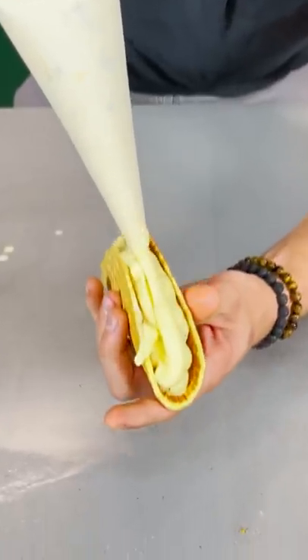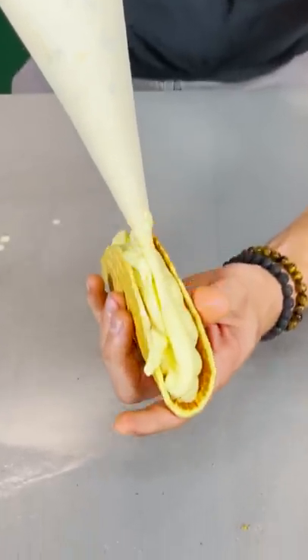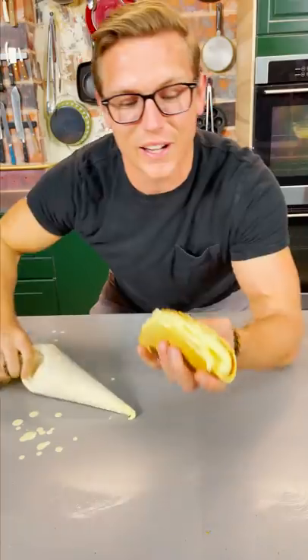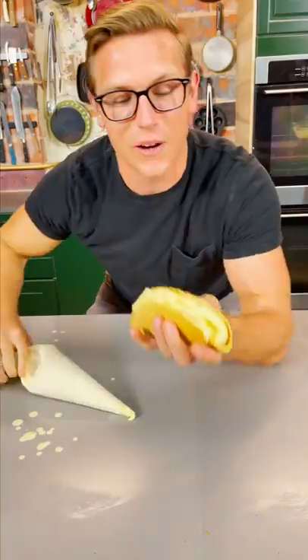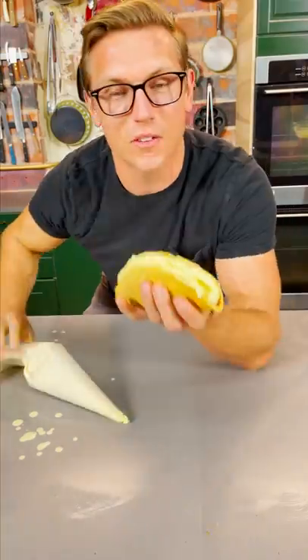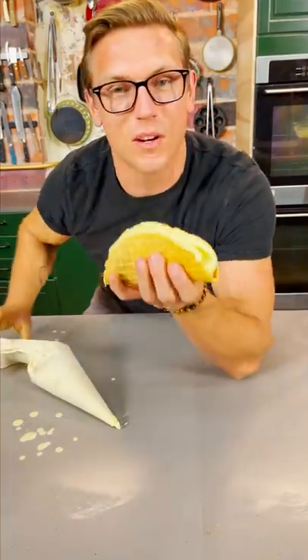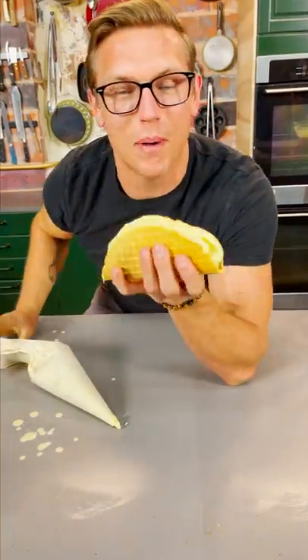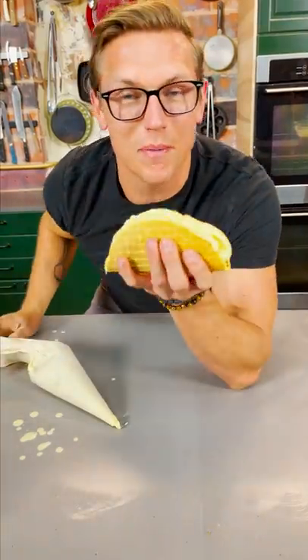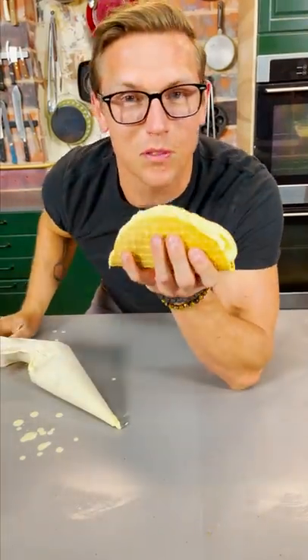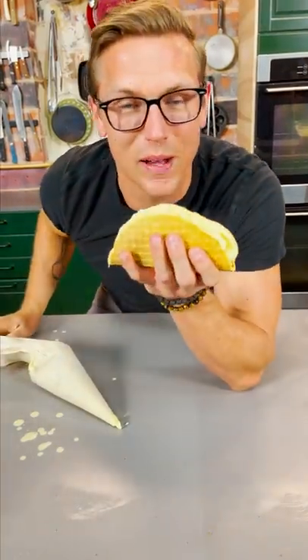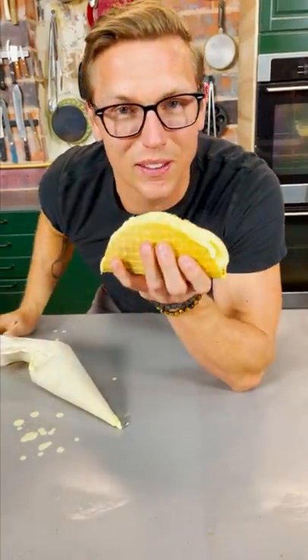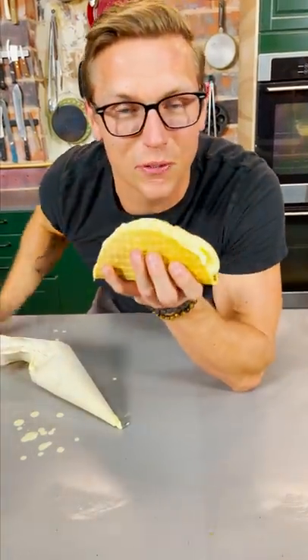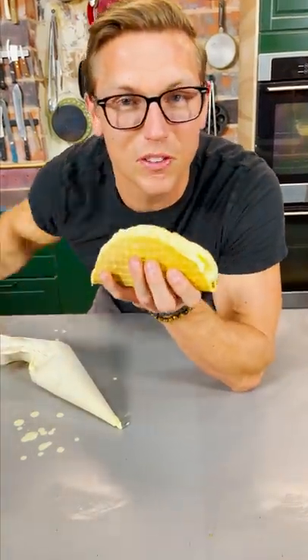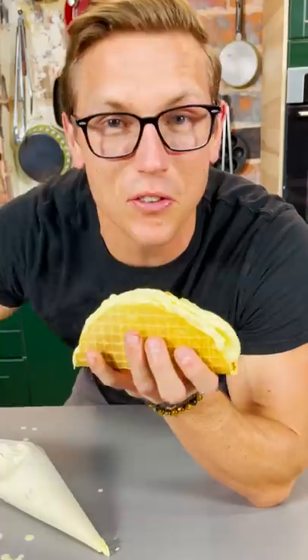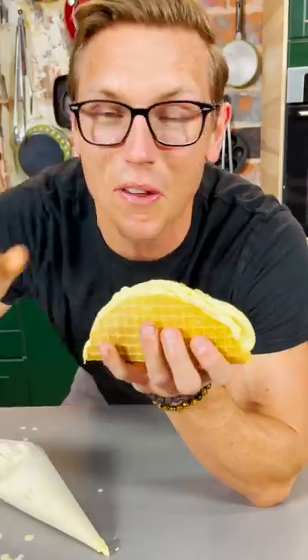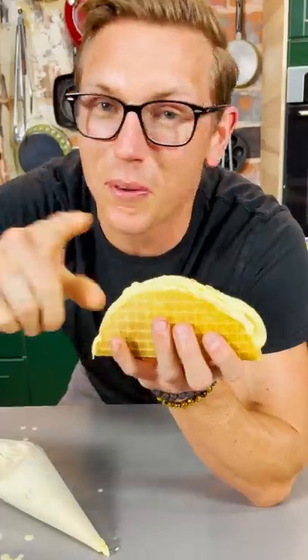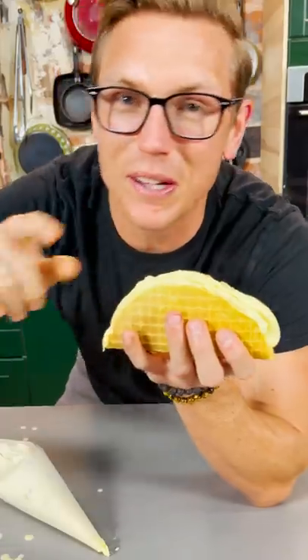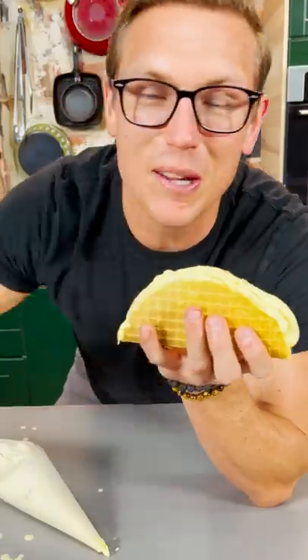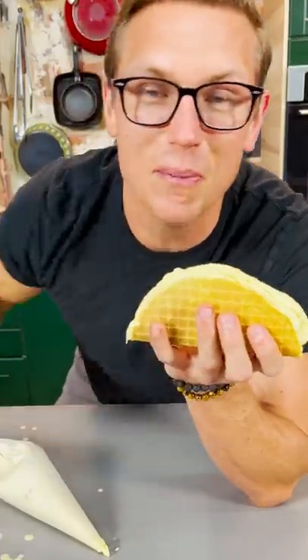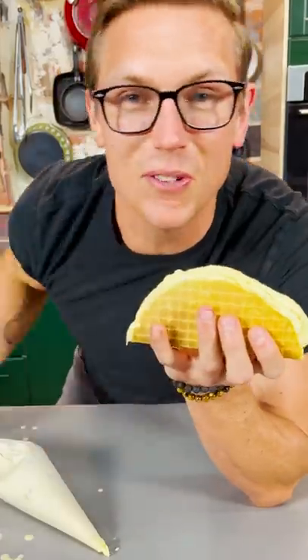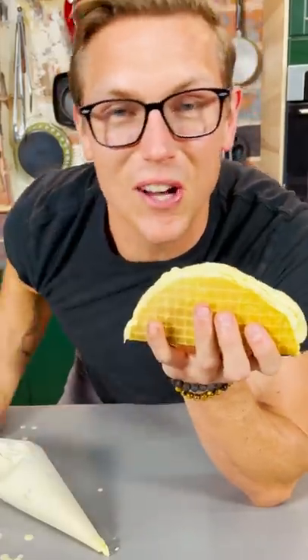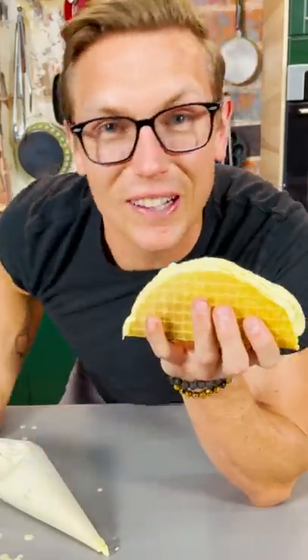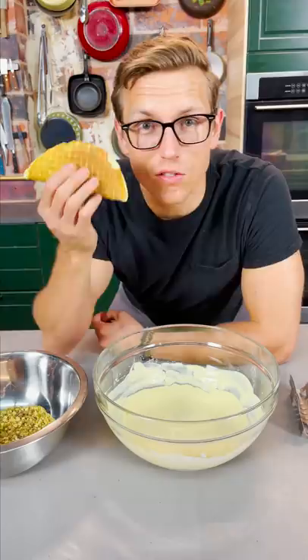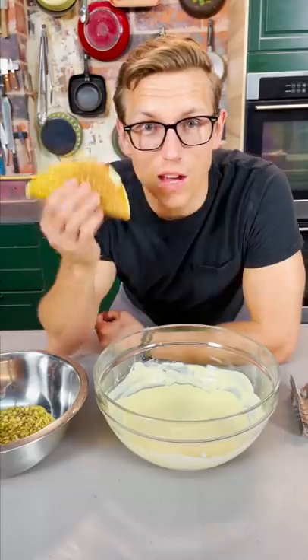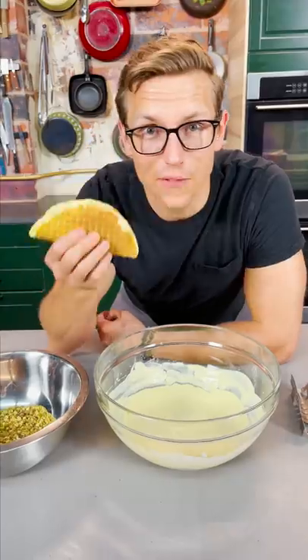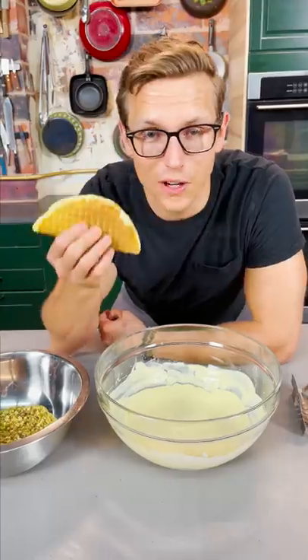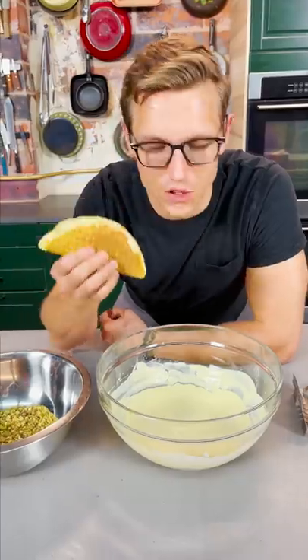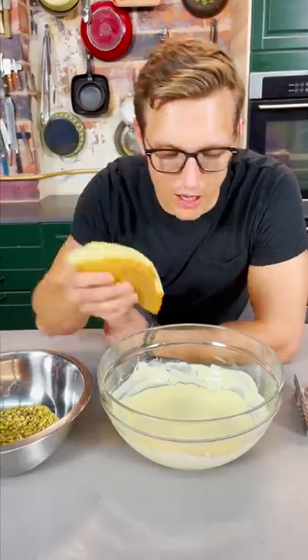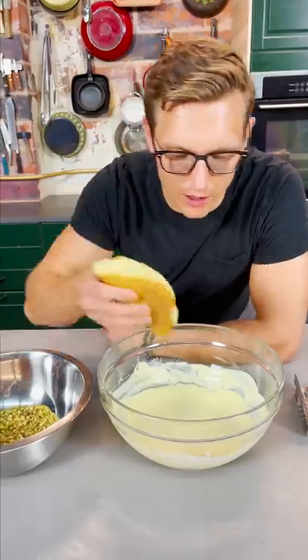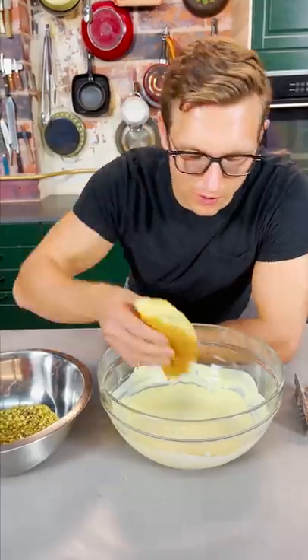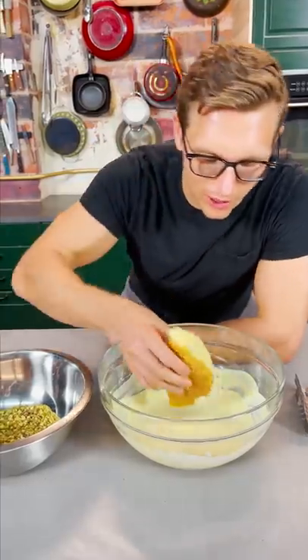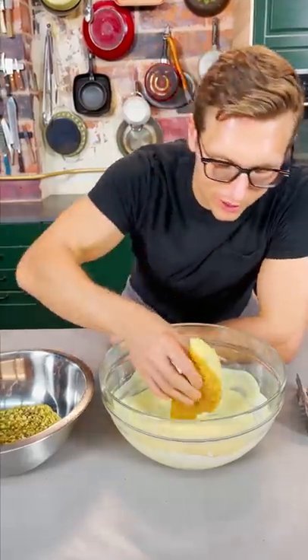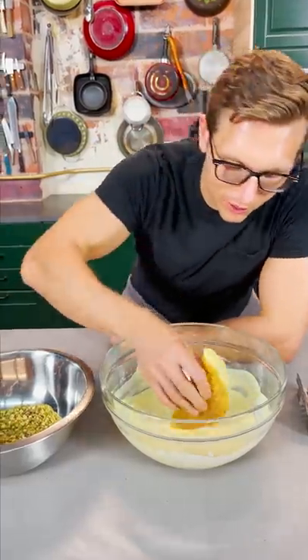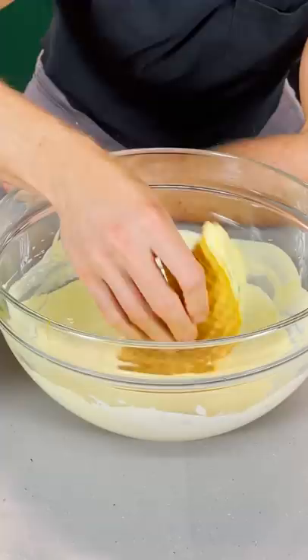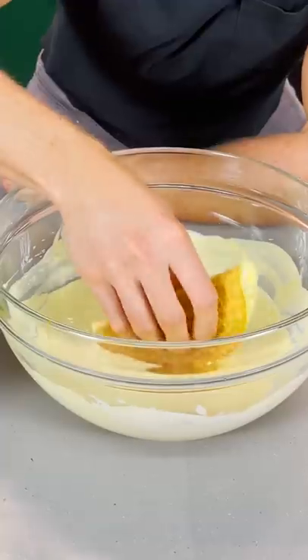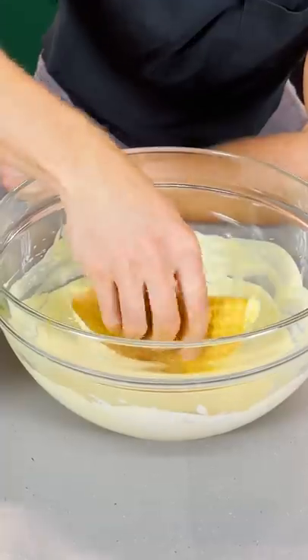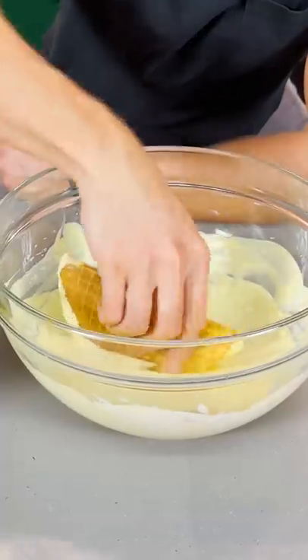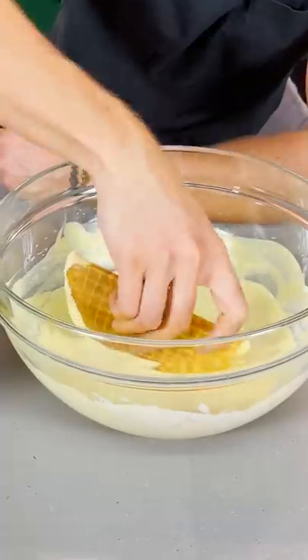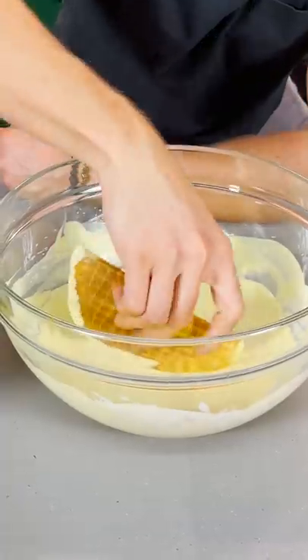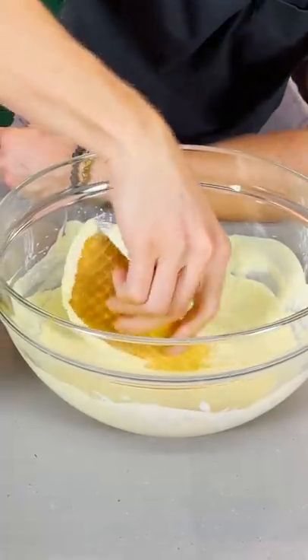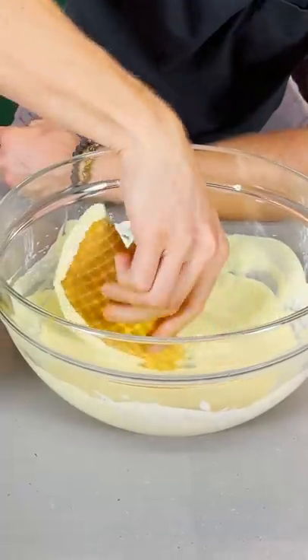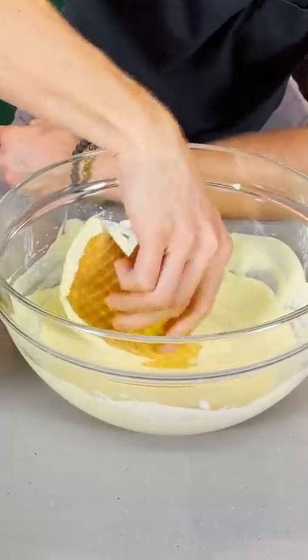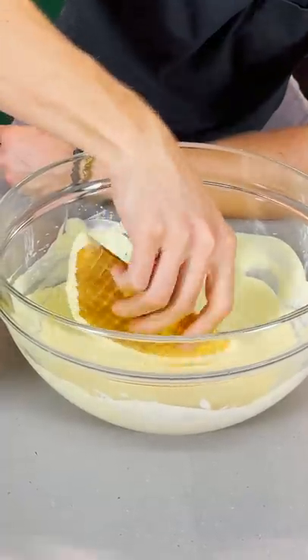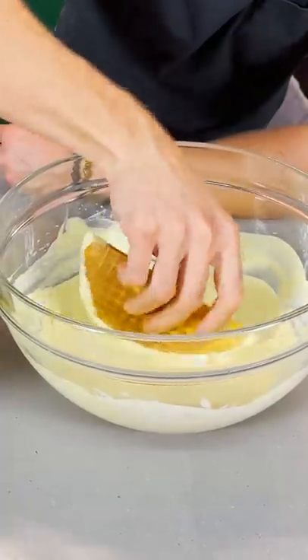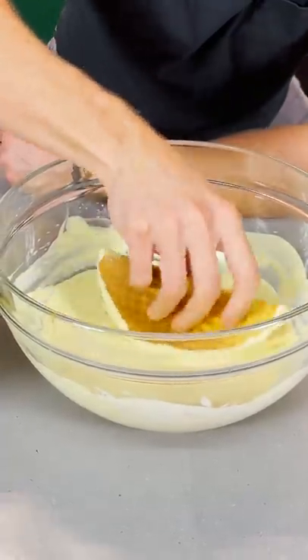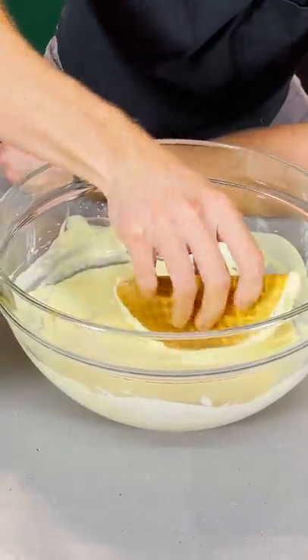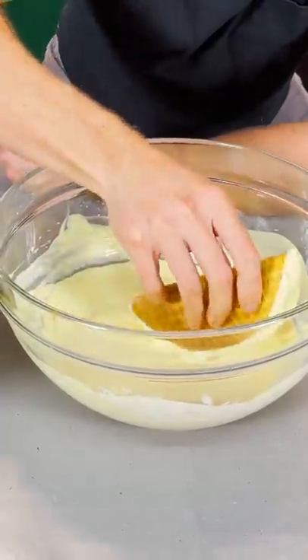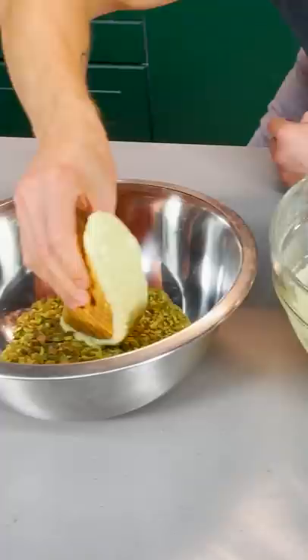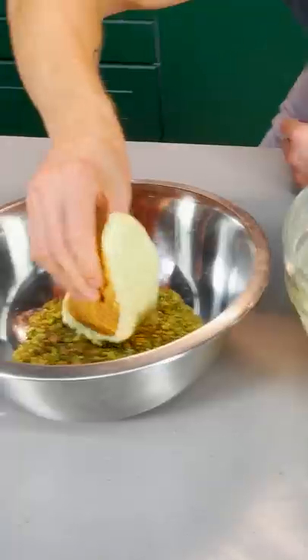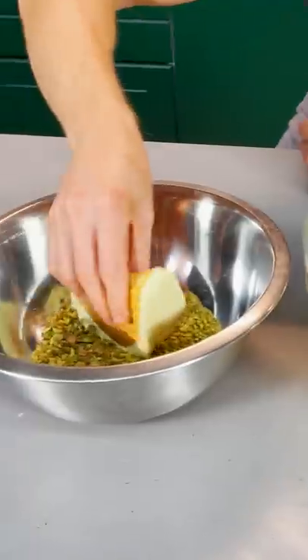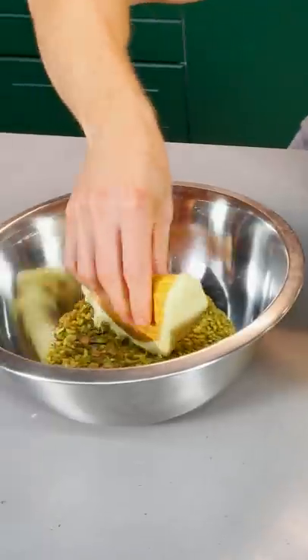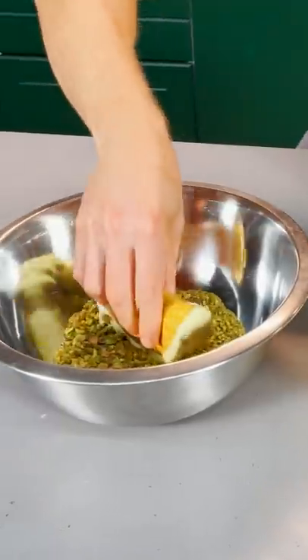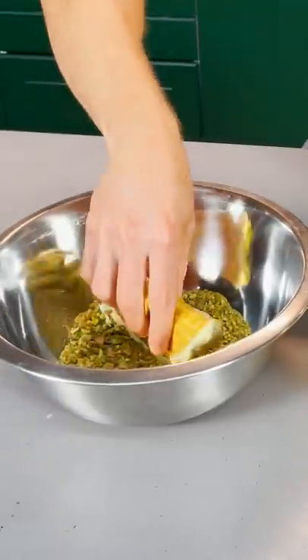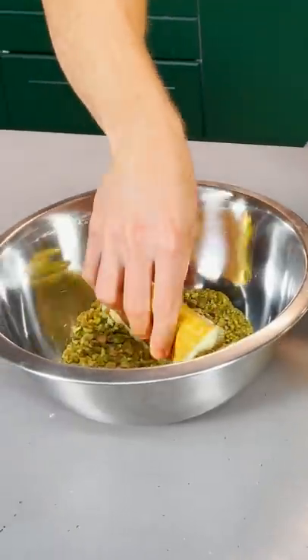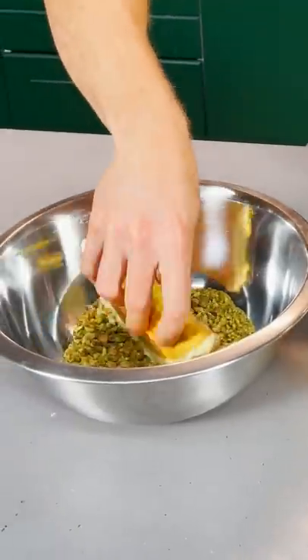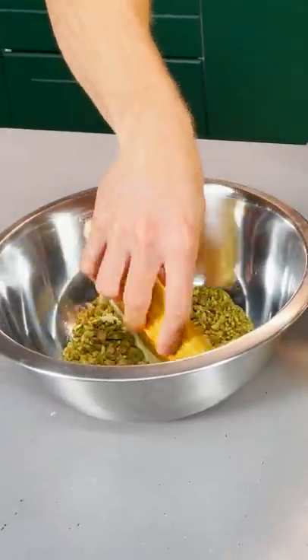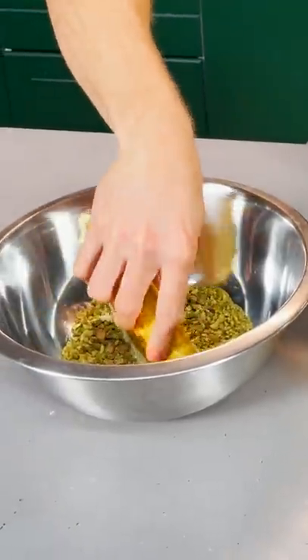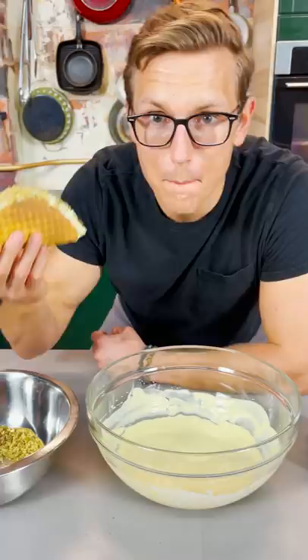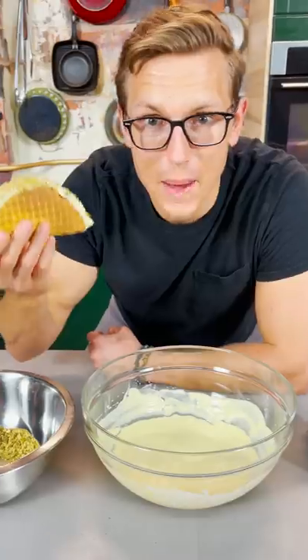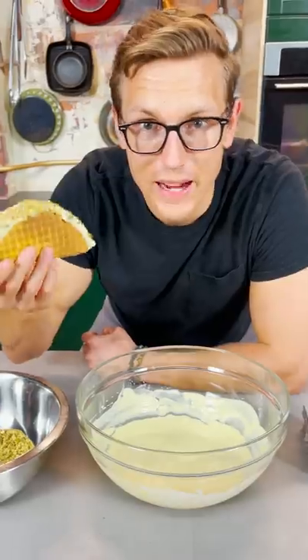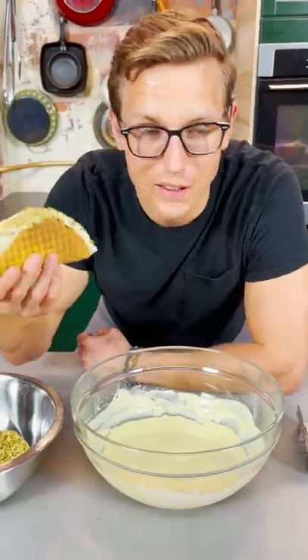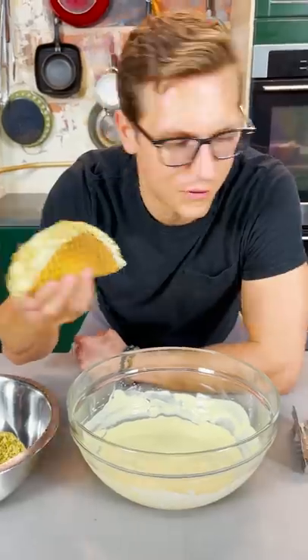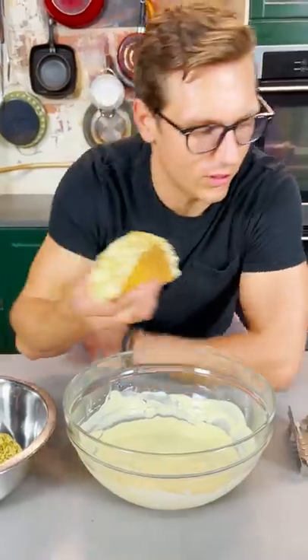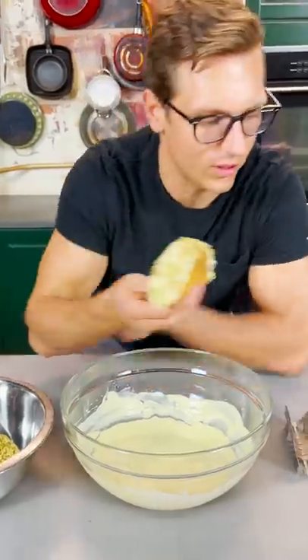Now we're just gonna pop this back in the freezer and then we're gonna dip it in chocolate. Saffron Choco Taco. Dip it in the saffron white chocolate, into the pistachios, back in the freezer.